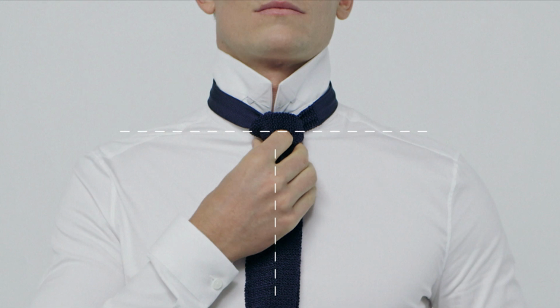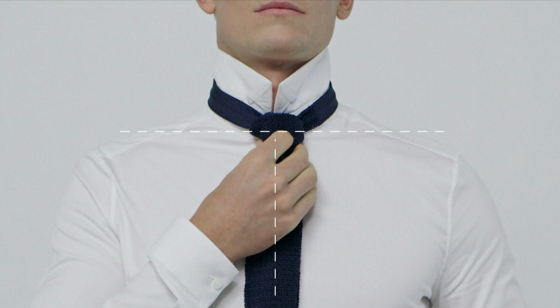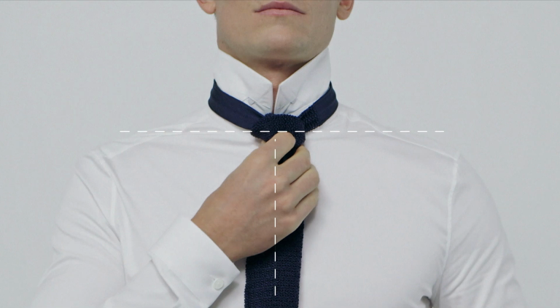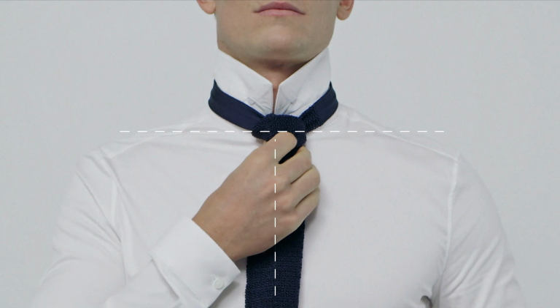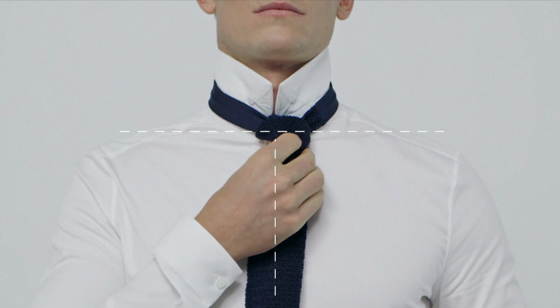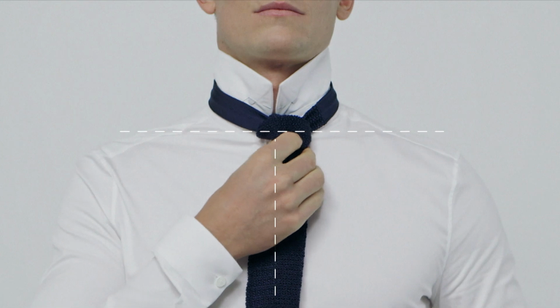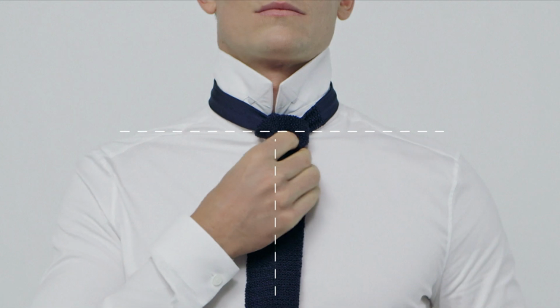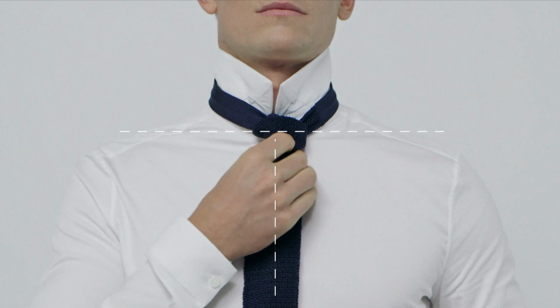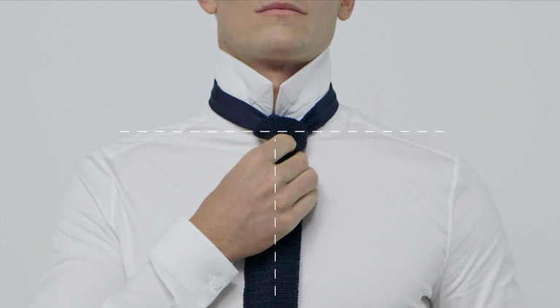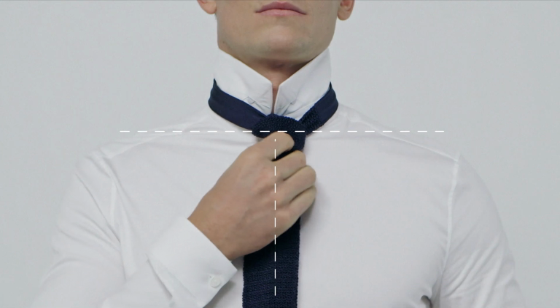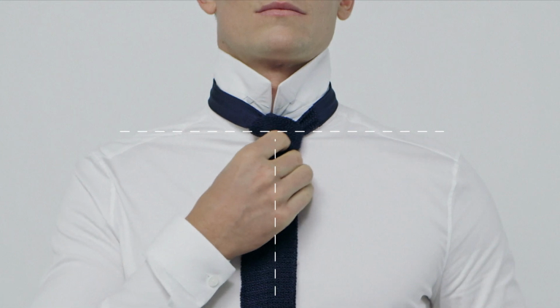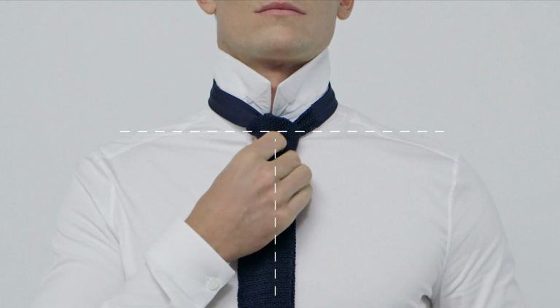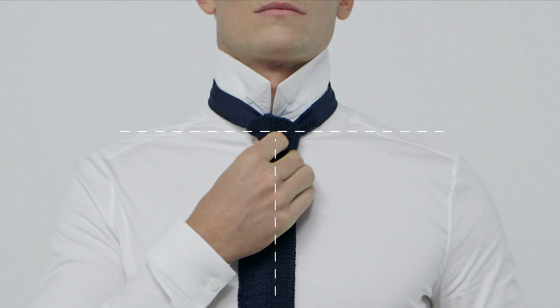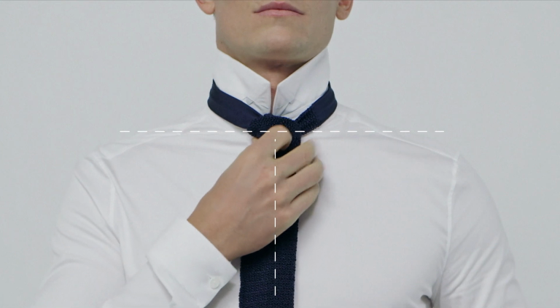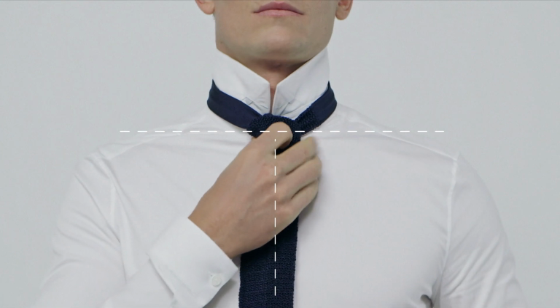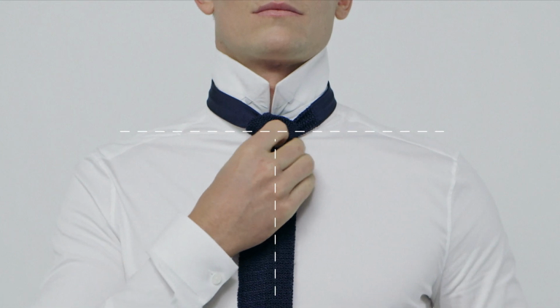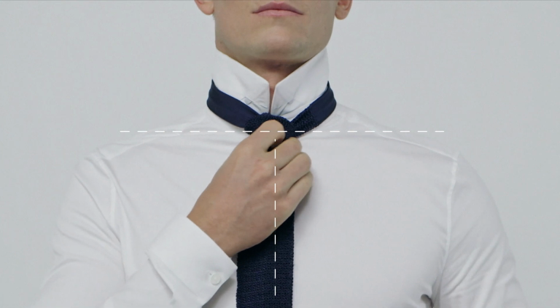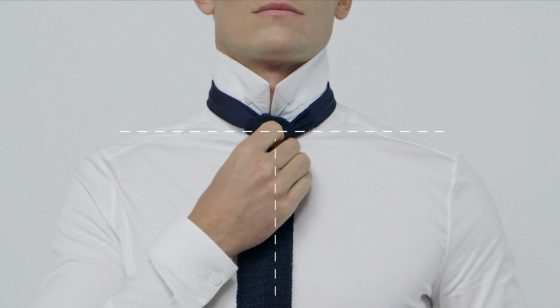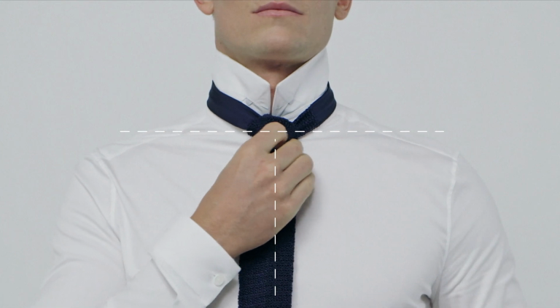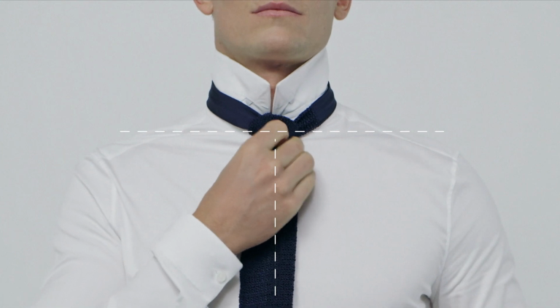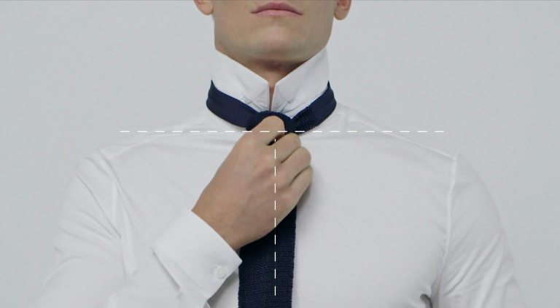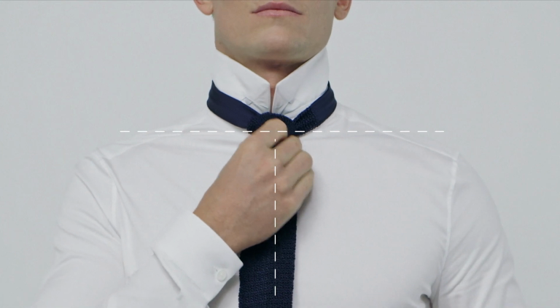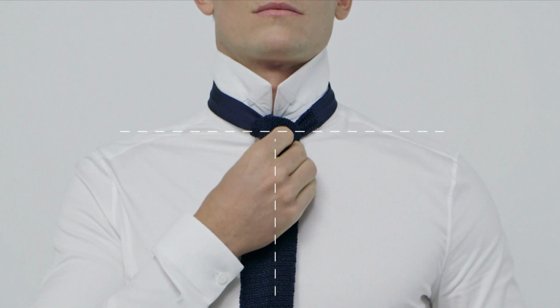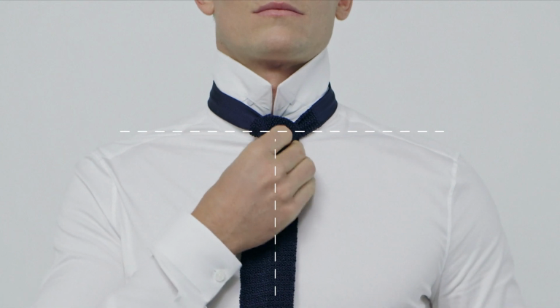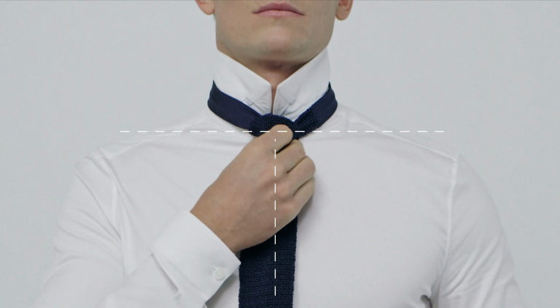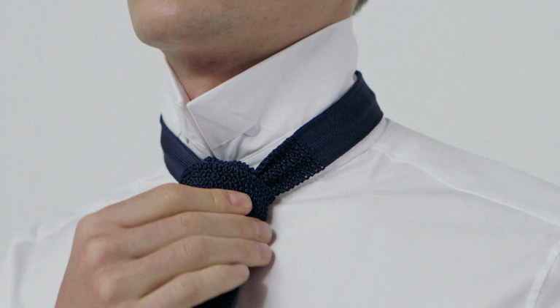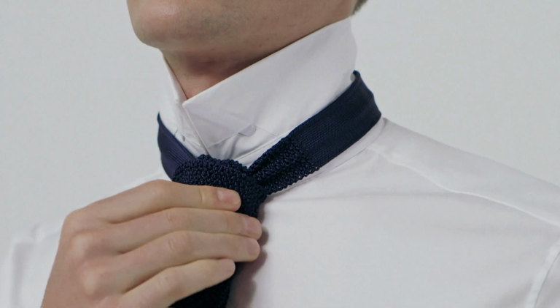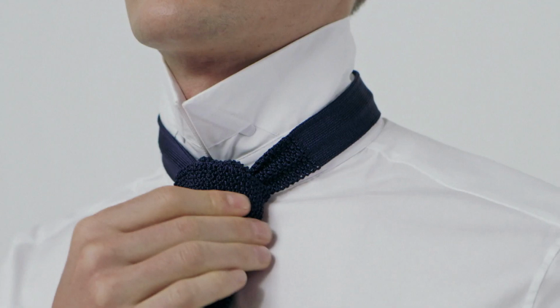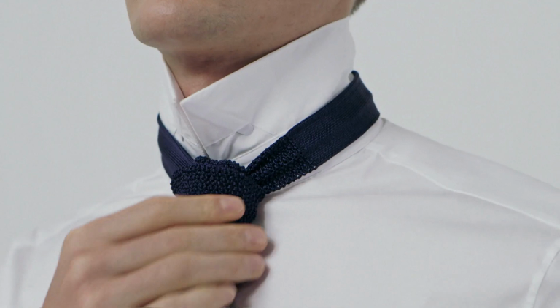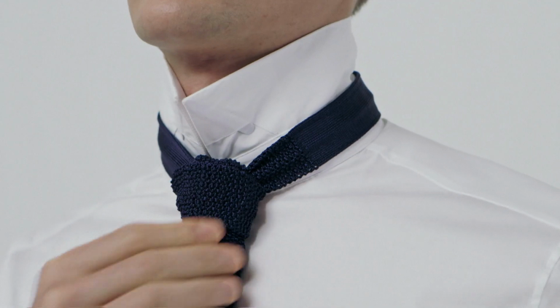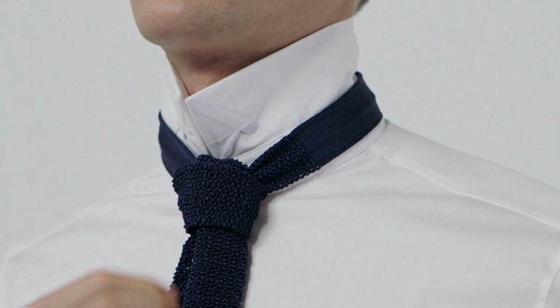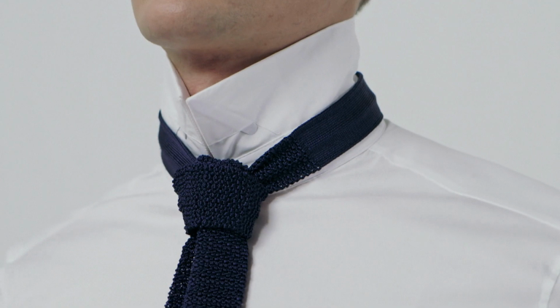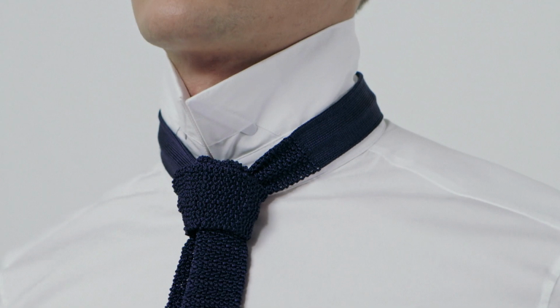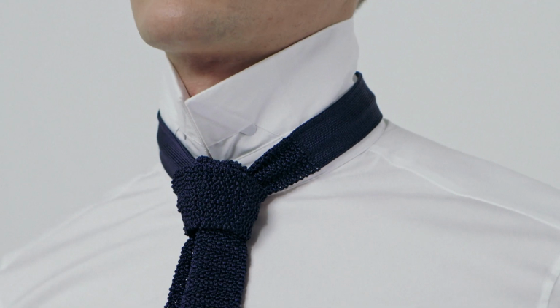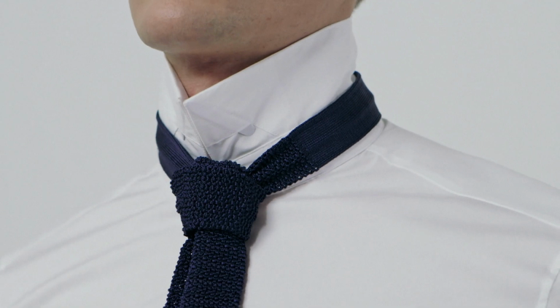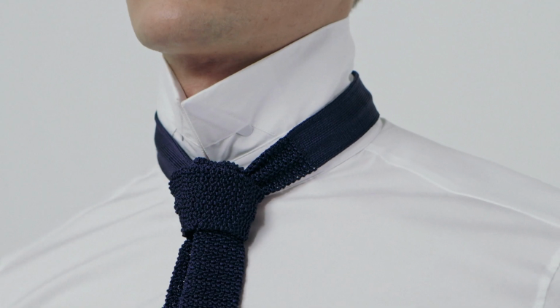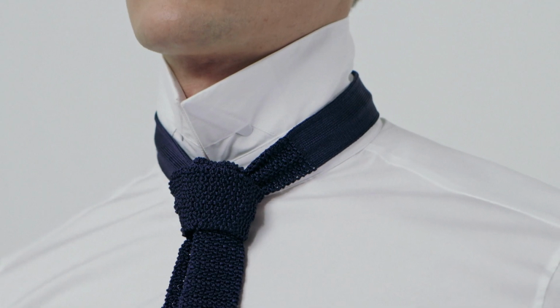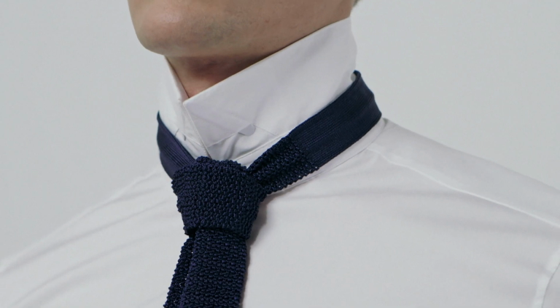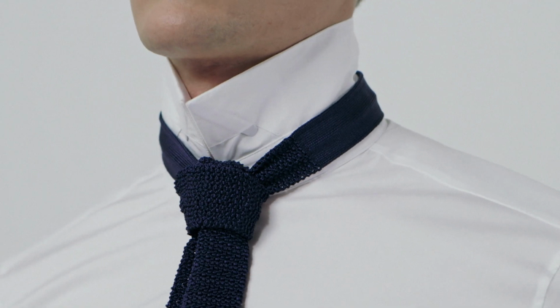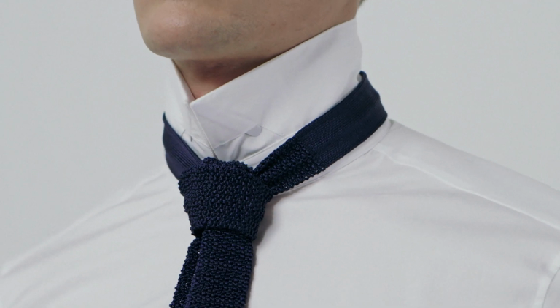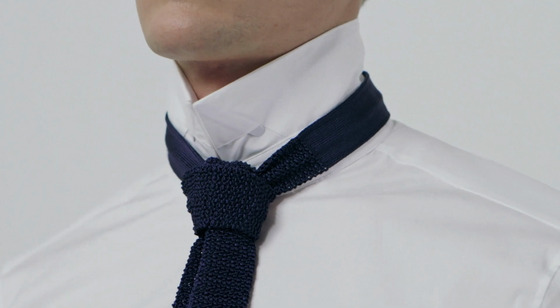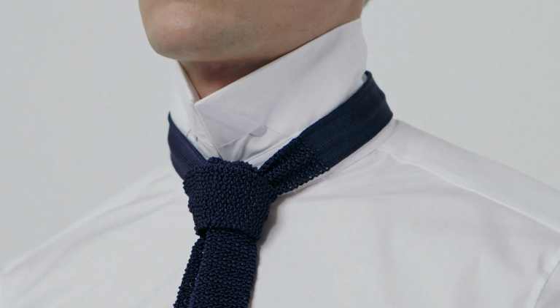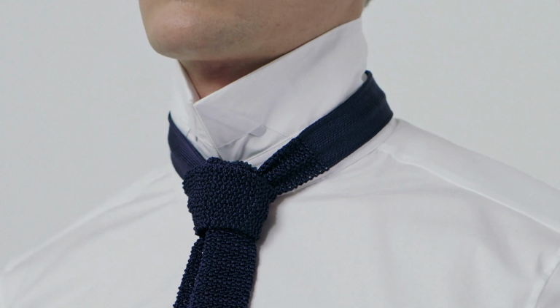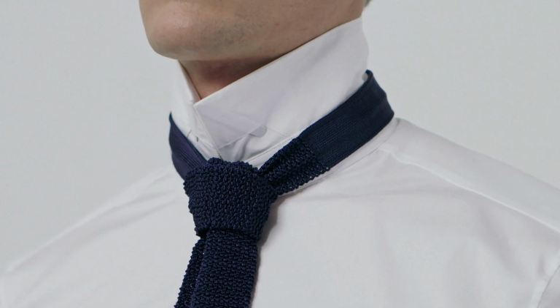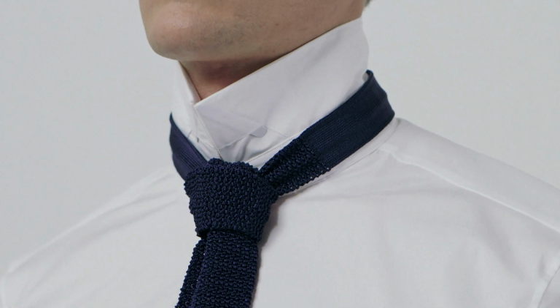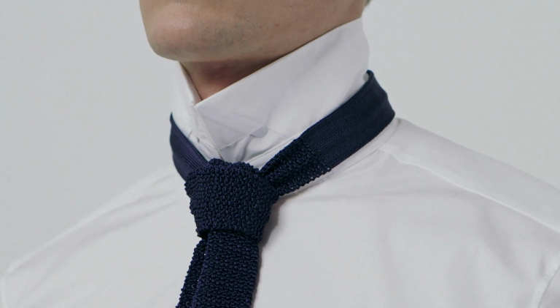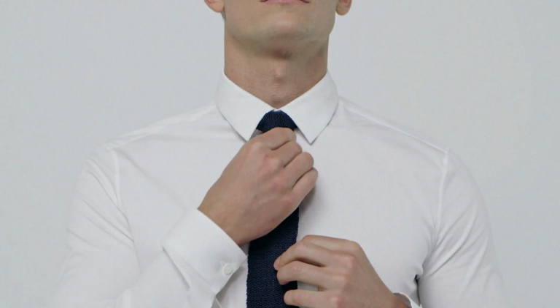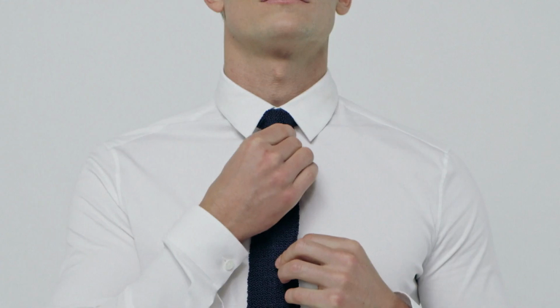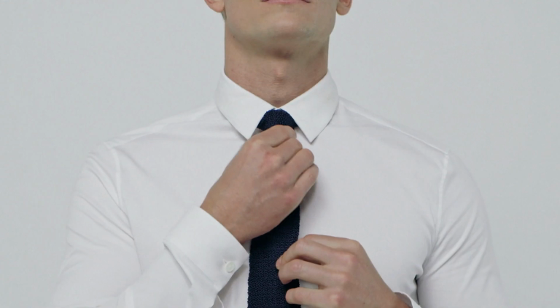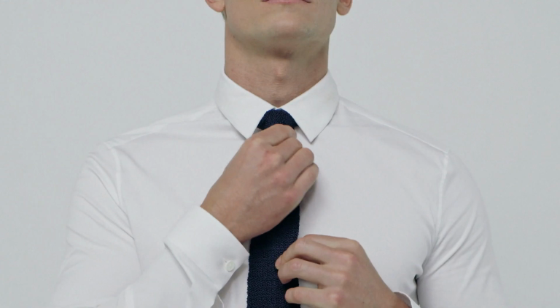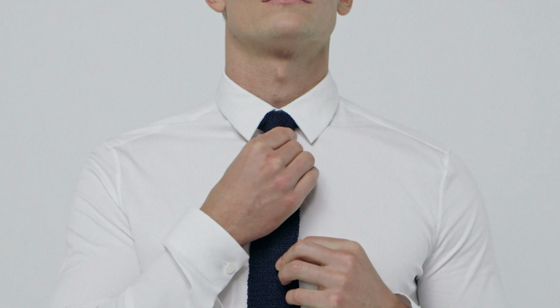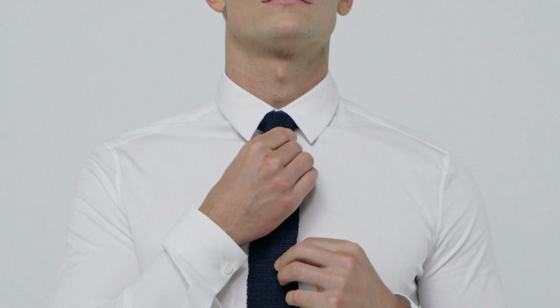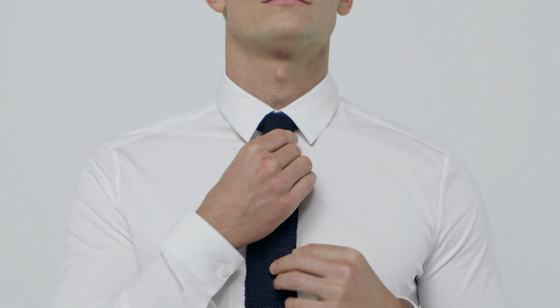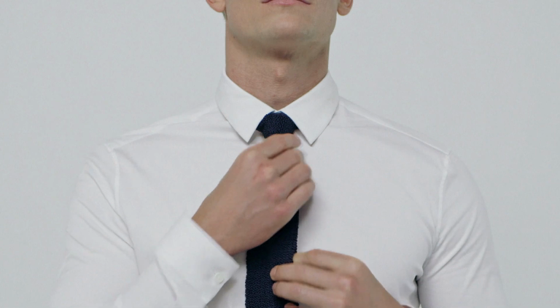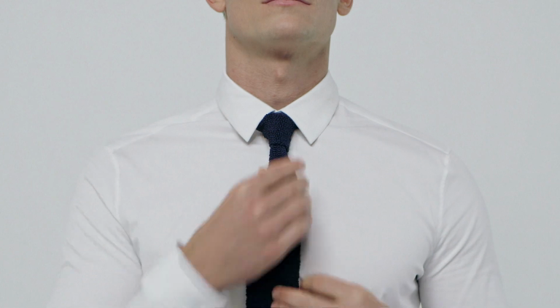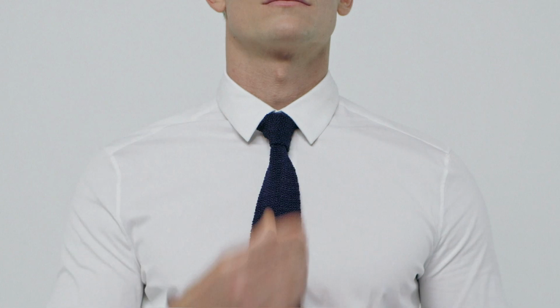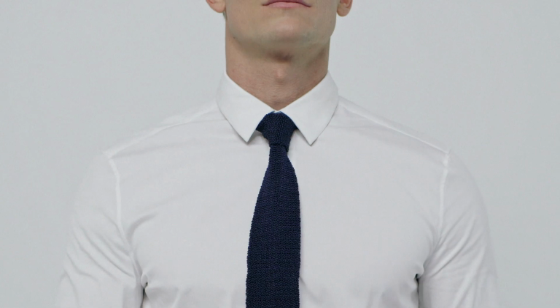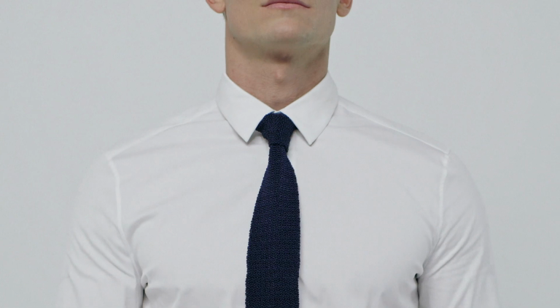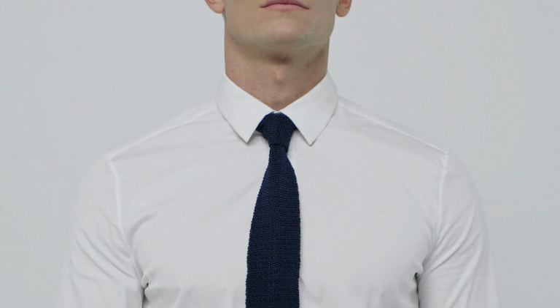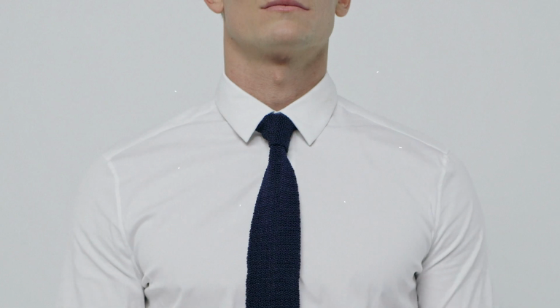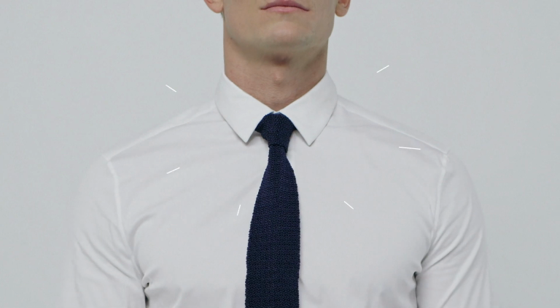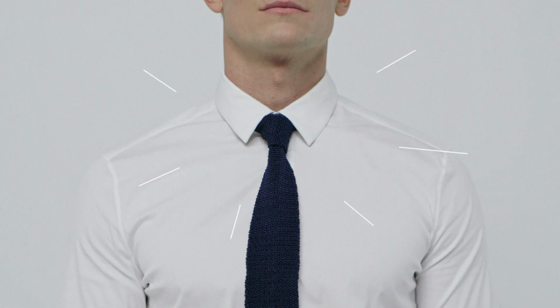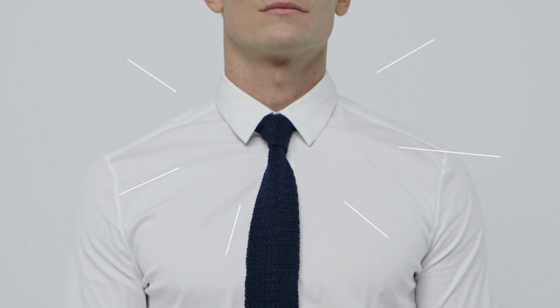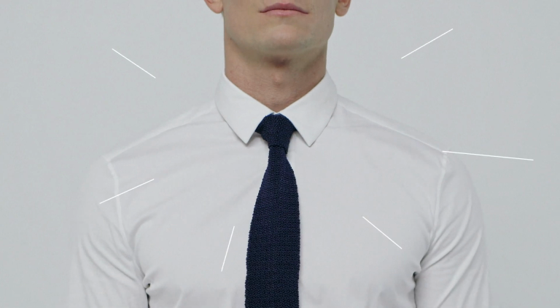If you like the knot a little tighter, you can pull down on the wide end. Don't pull it too hard though — you have to breathe after all.